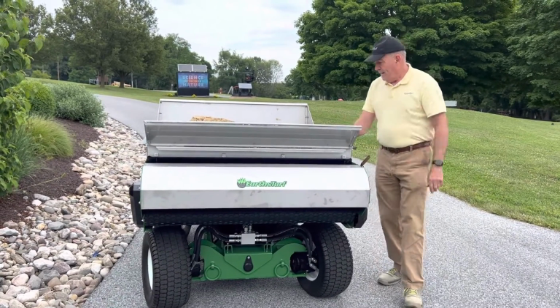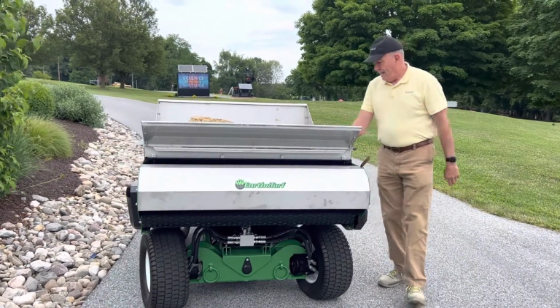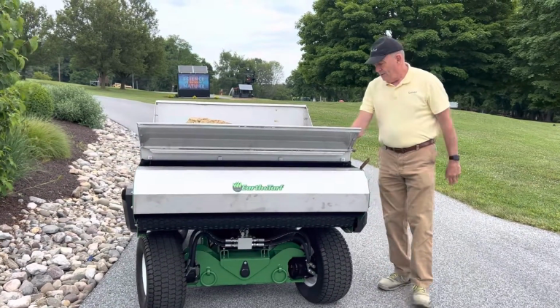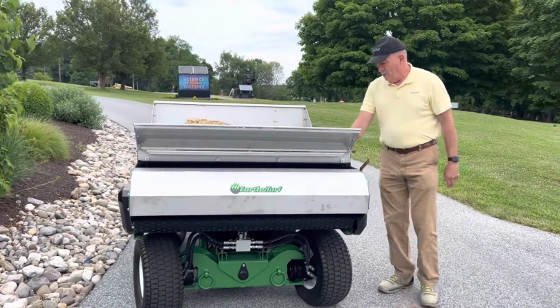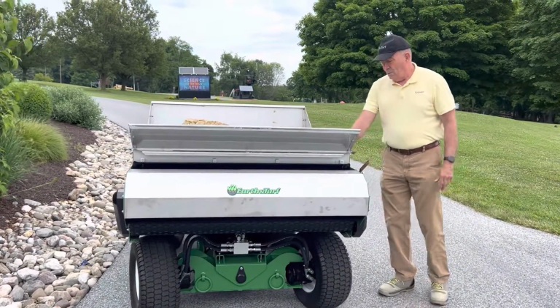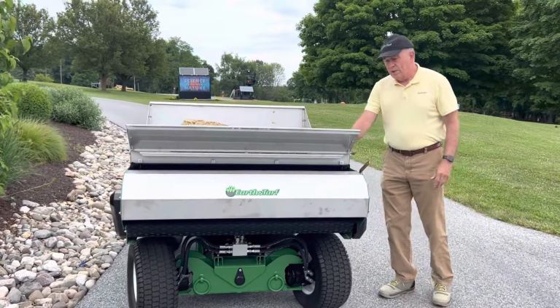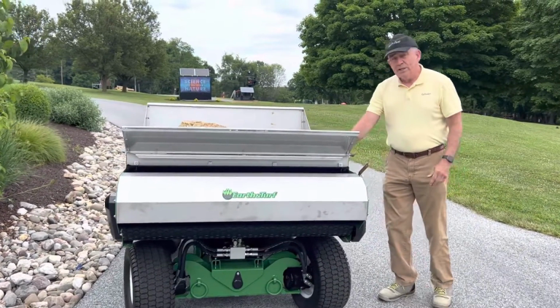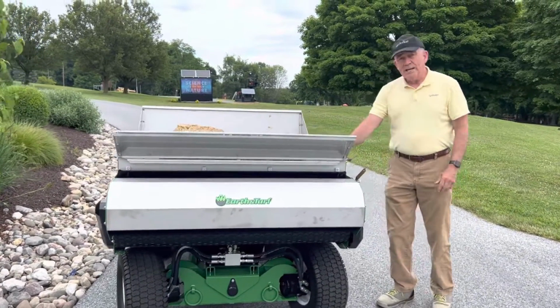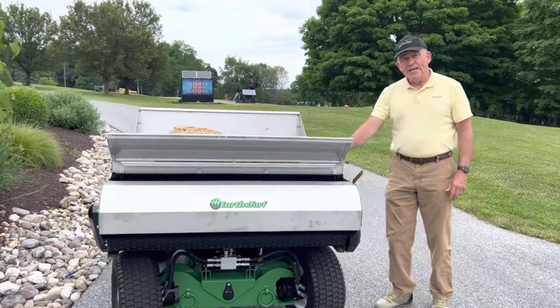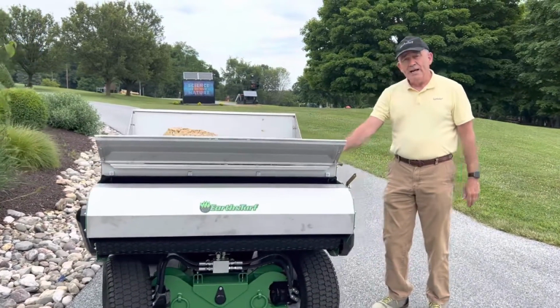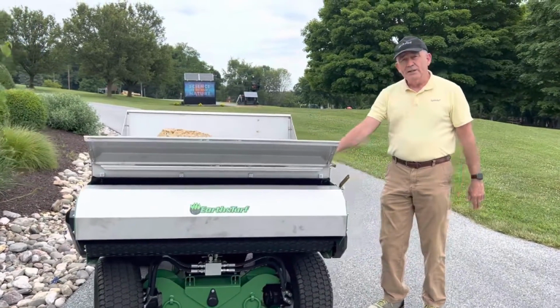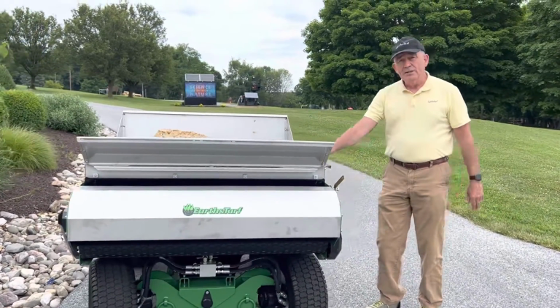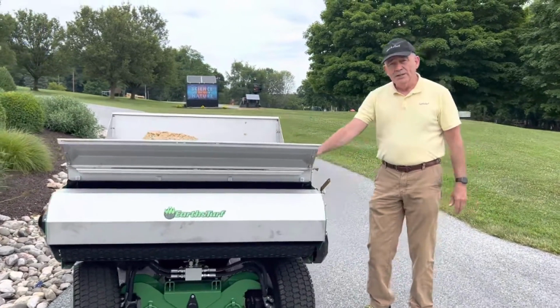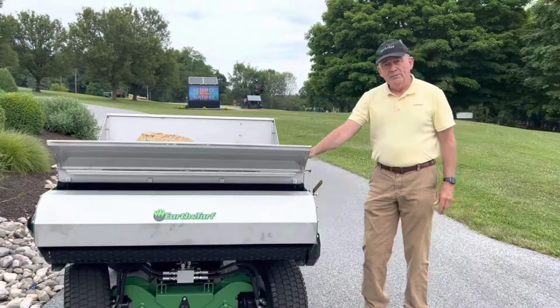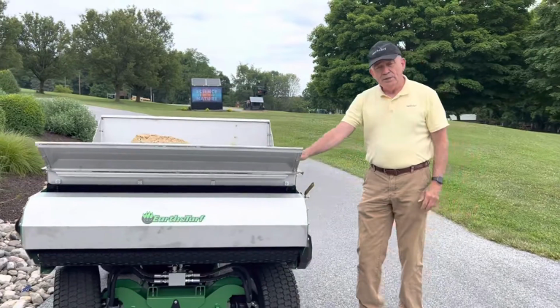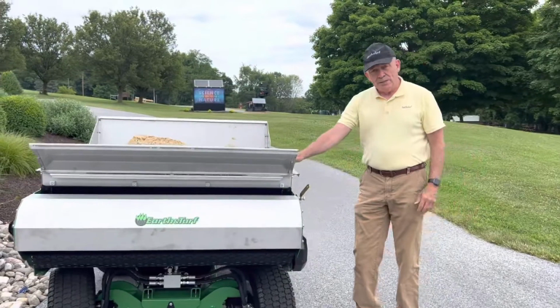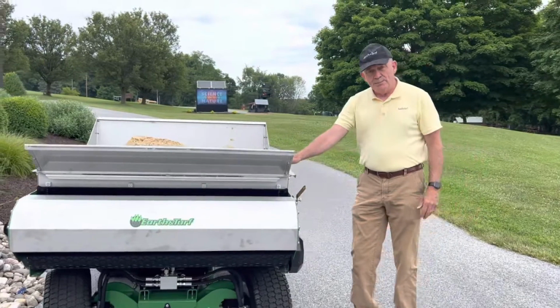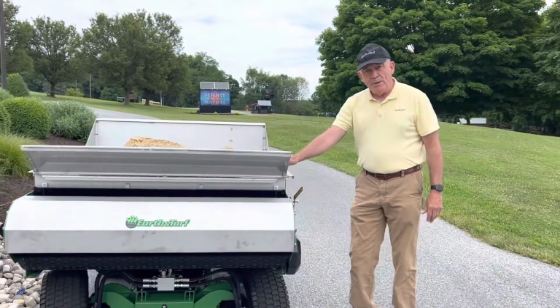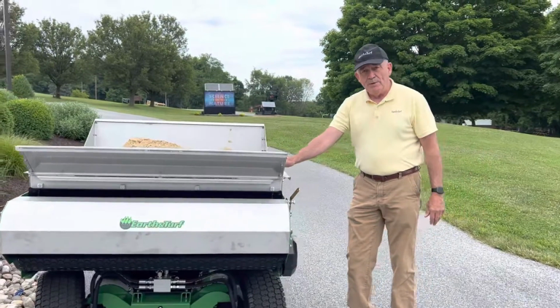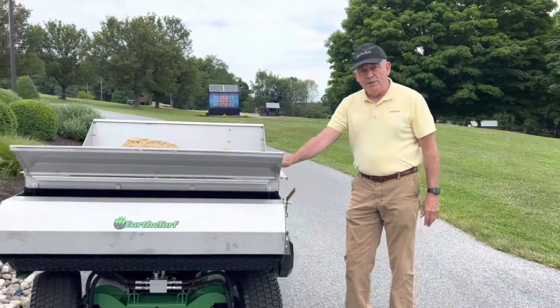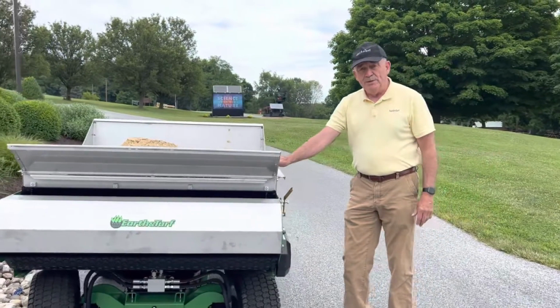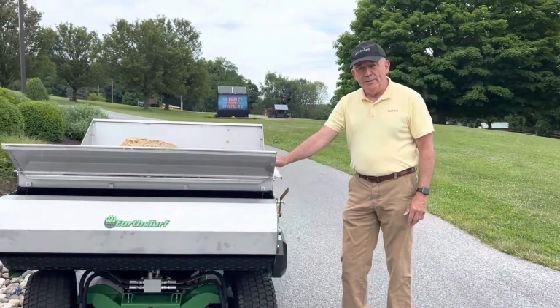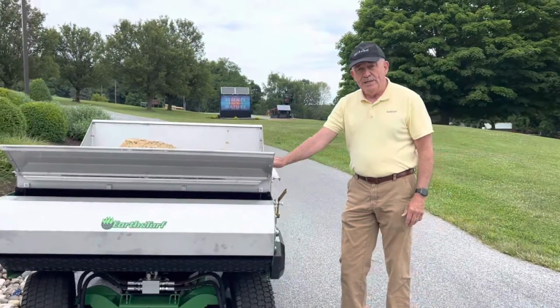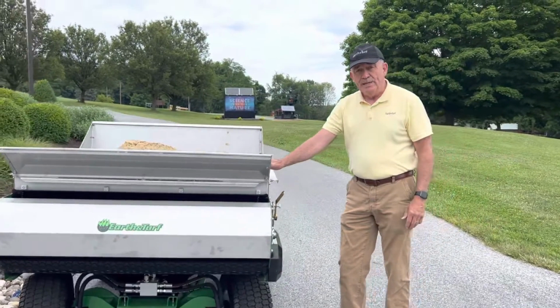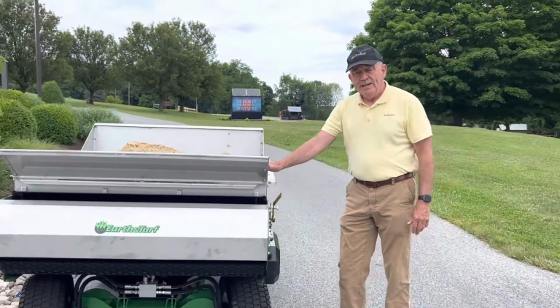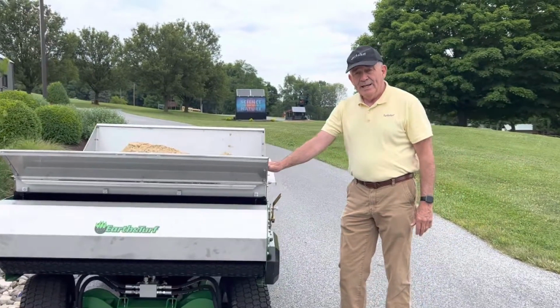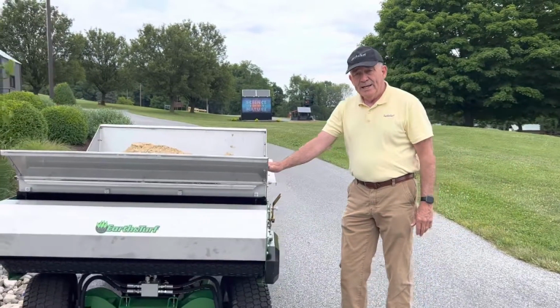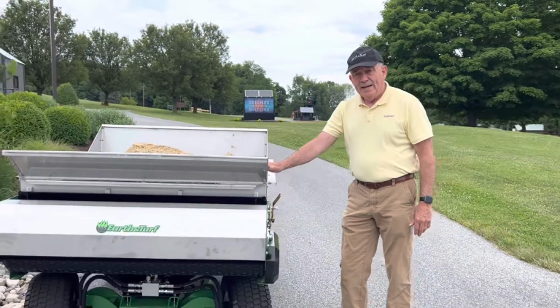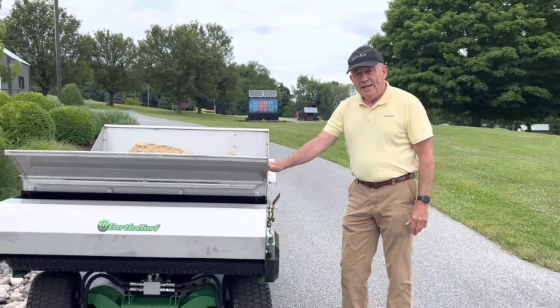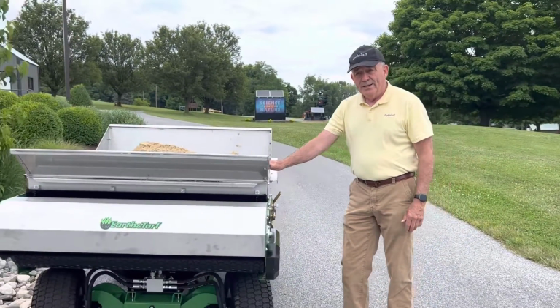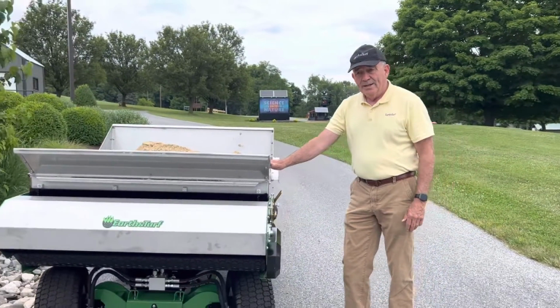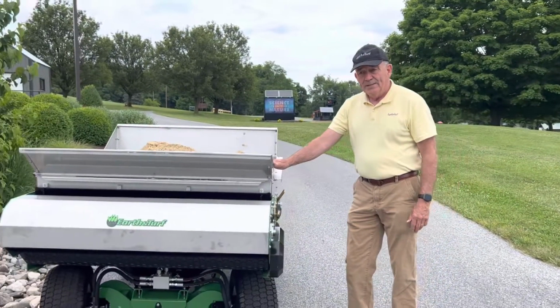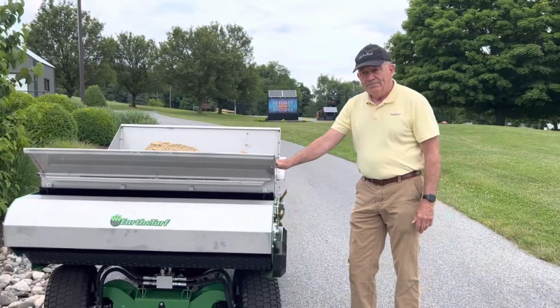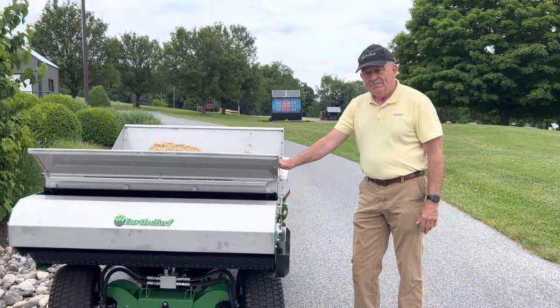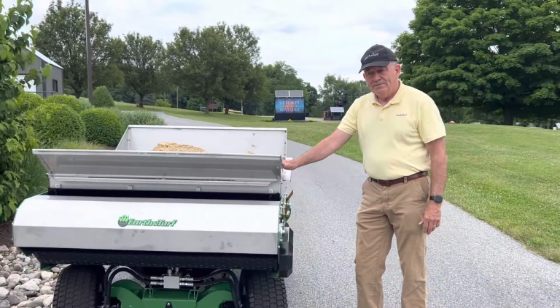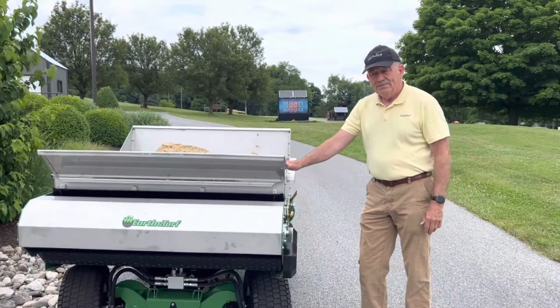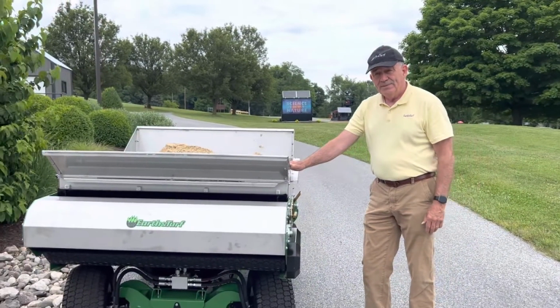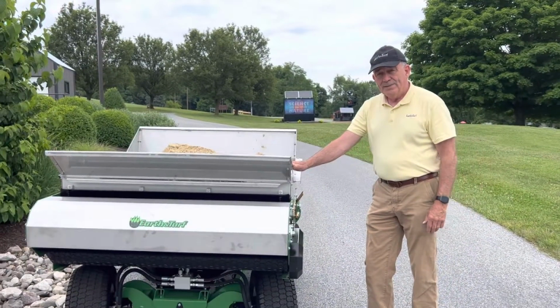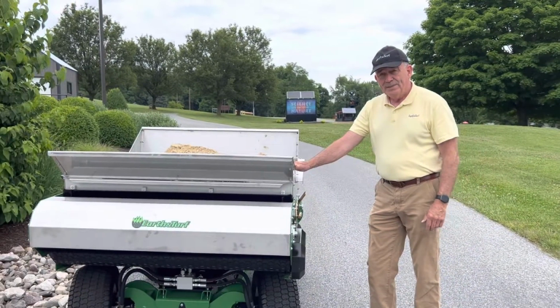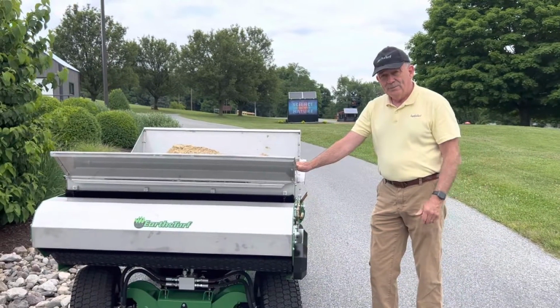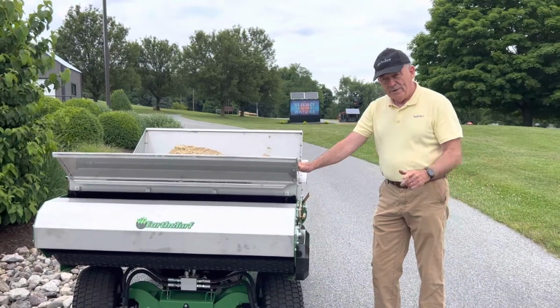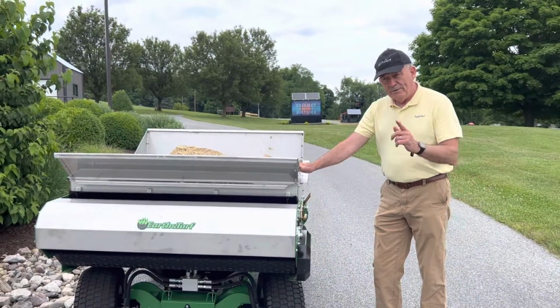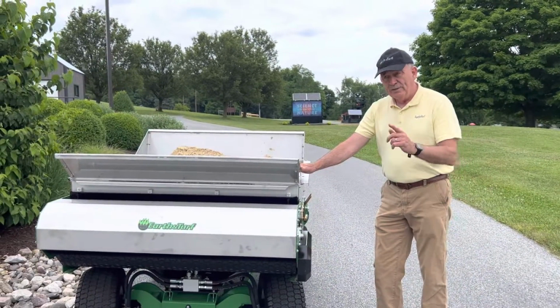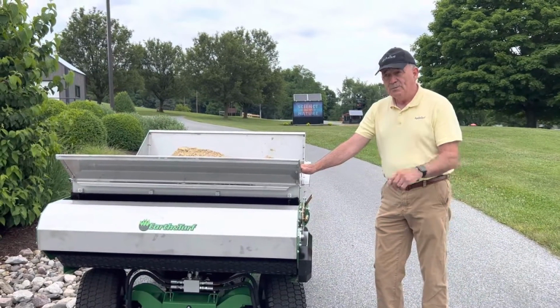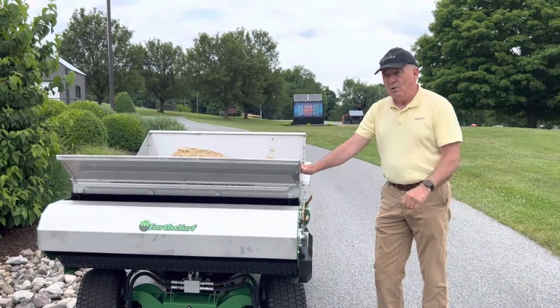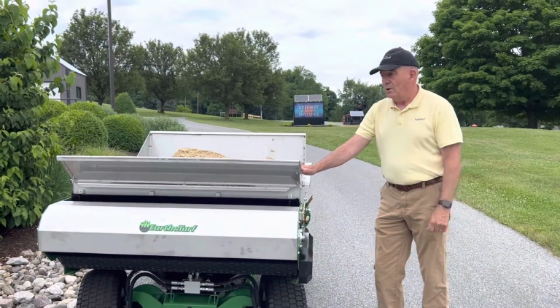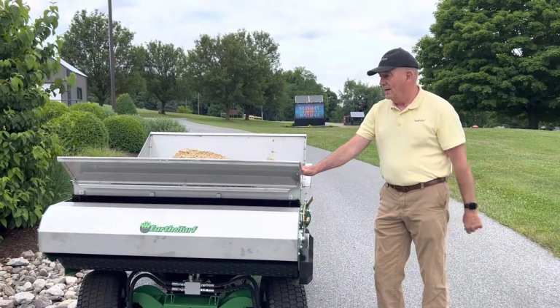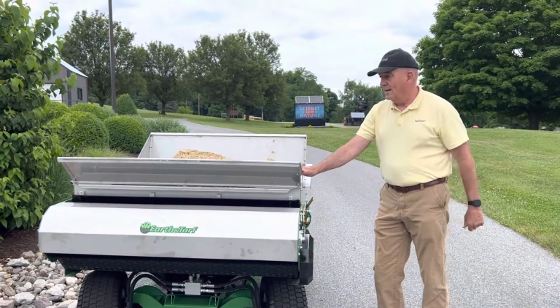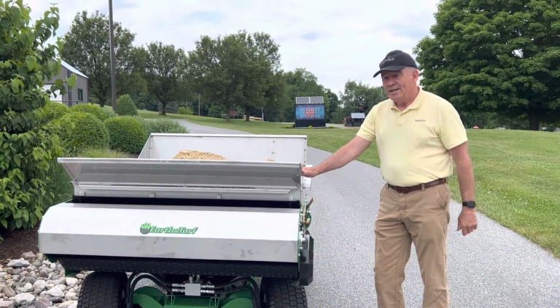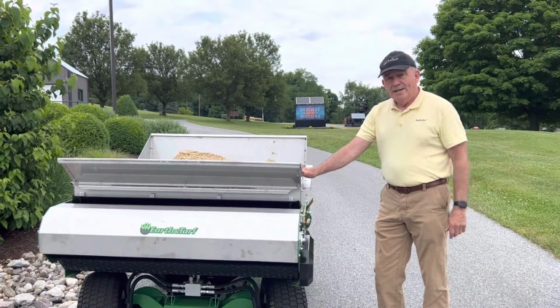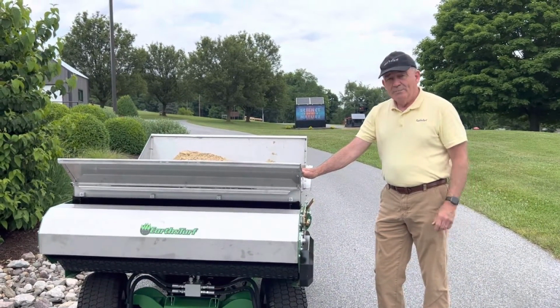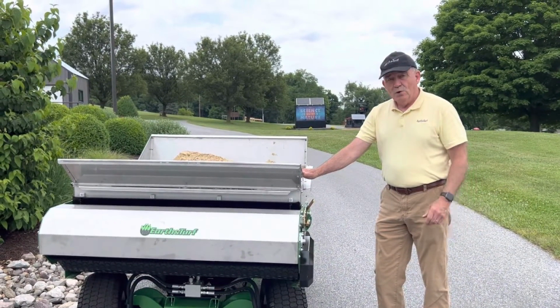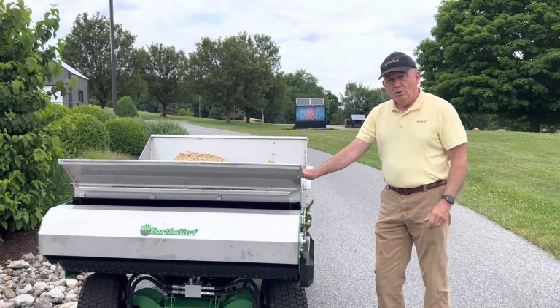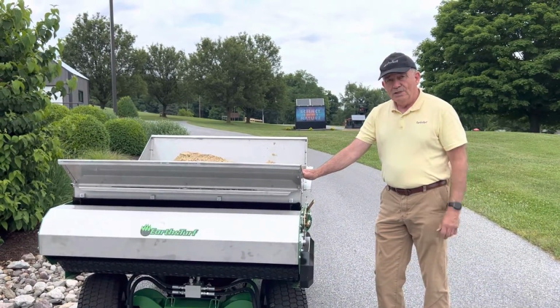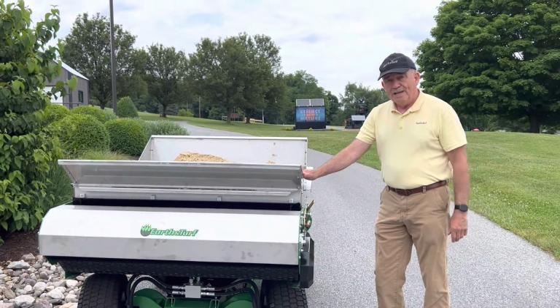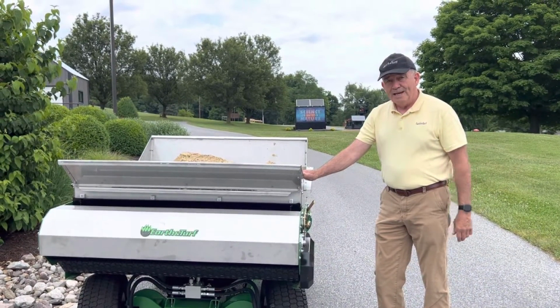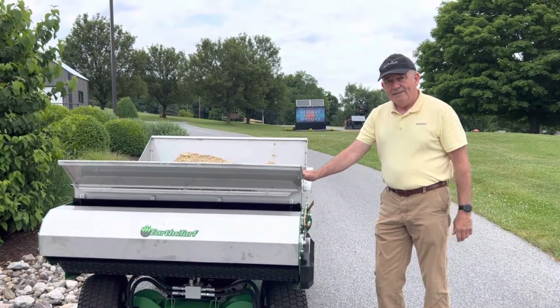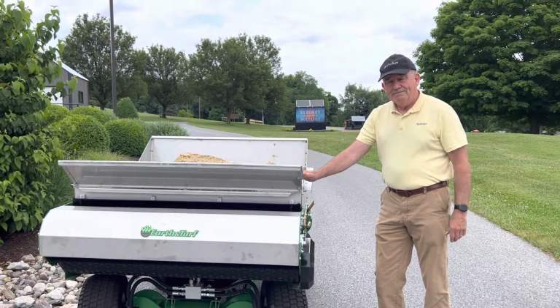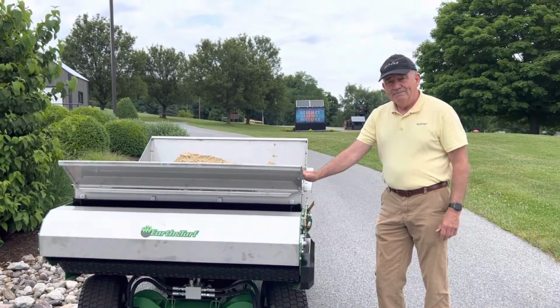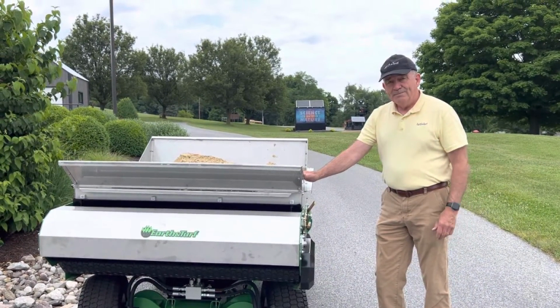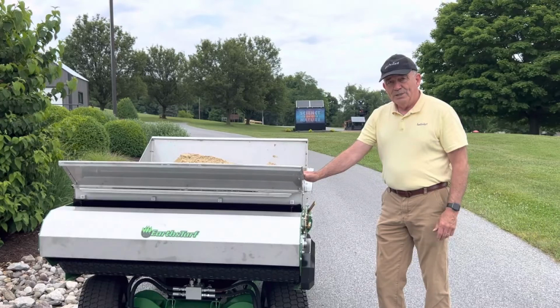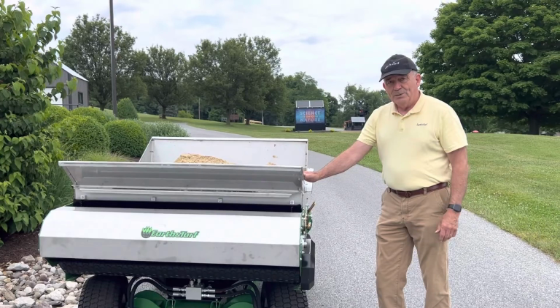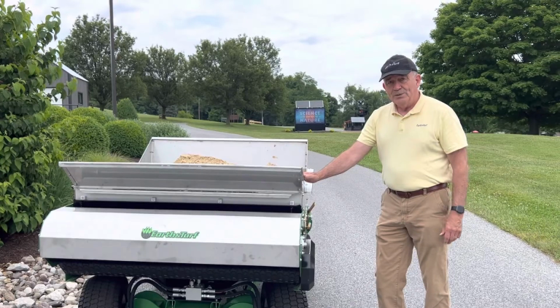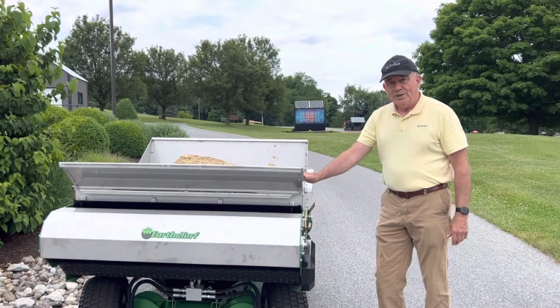We're going to take it out and spread within just a minute, and we'll give you some more looks at it — see what you think.